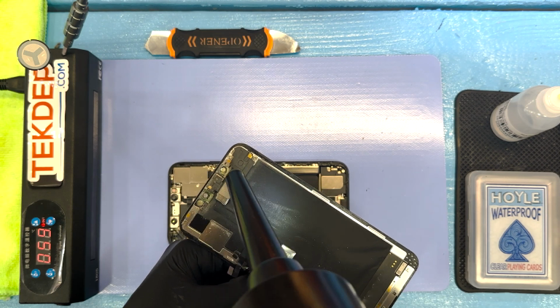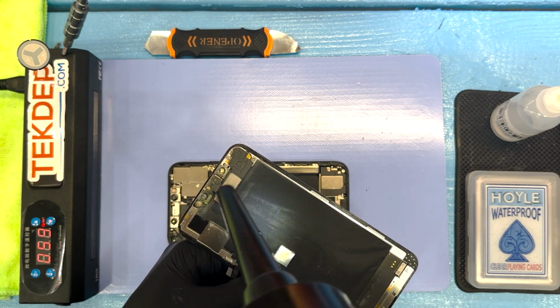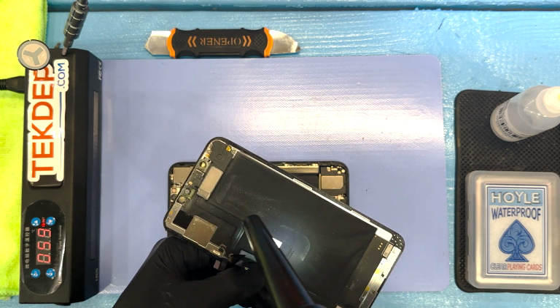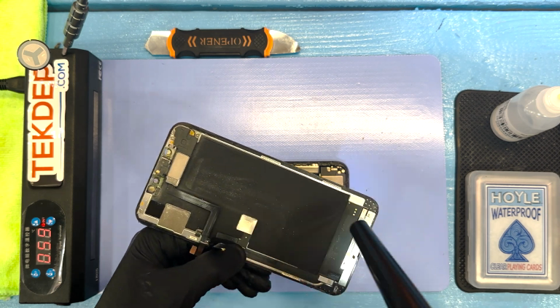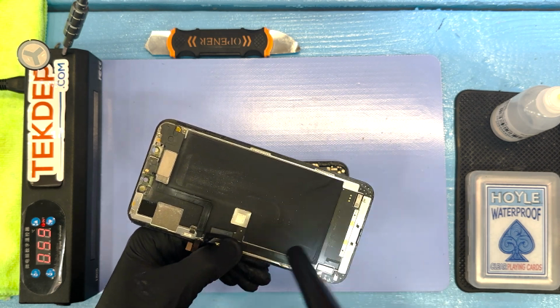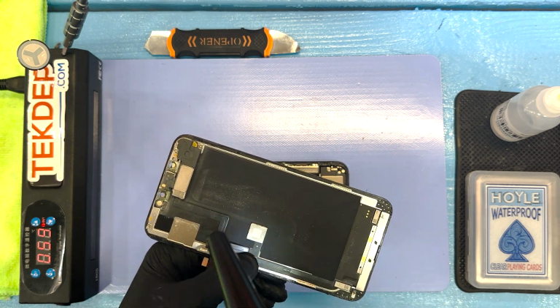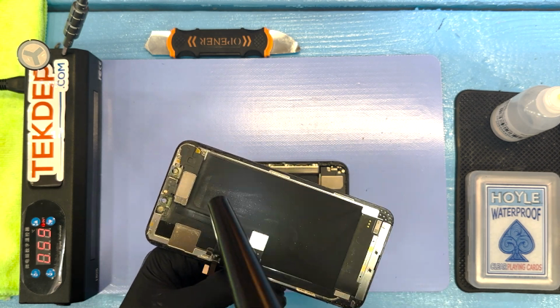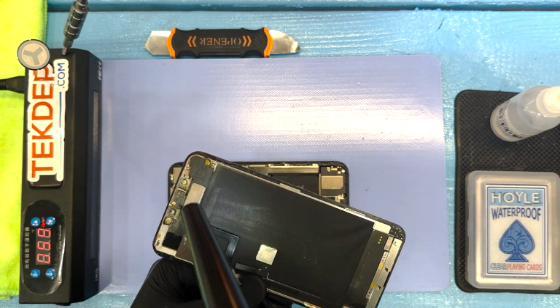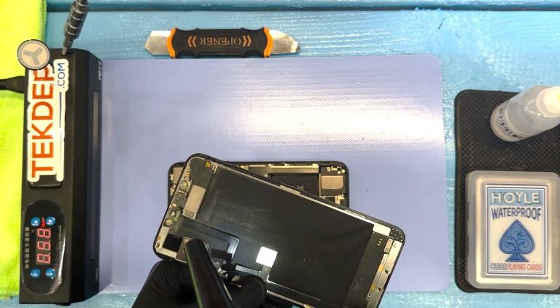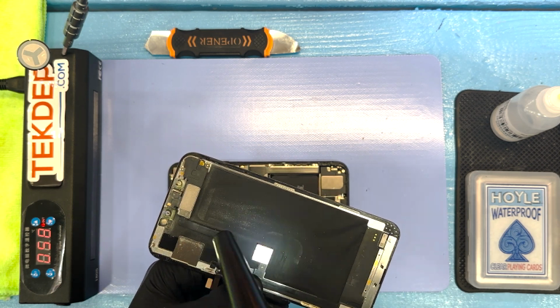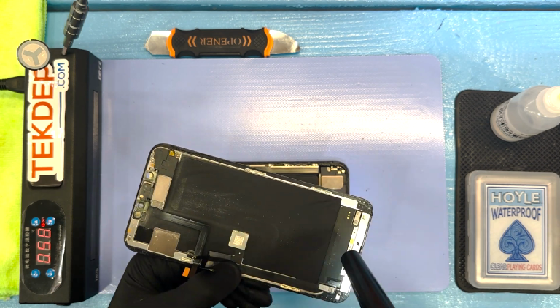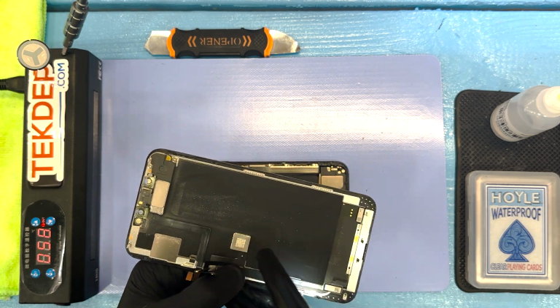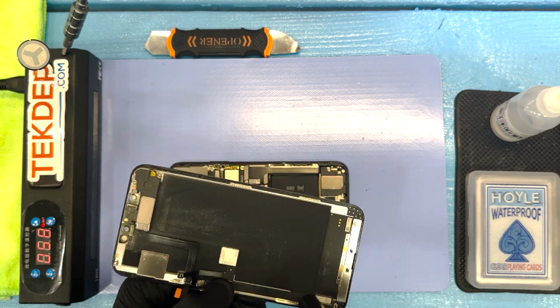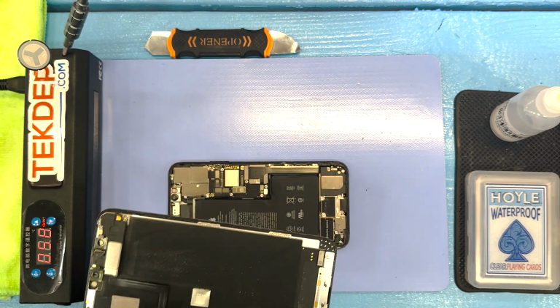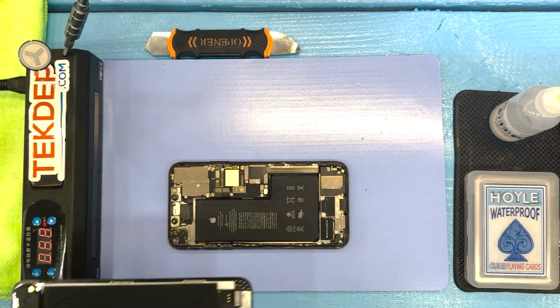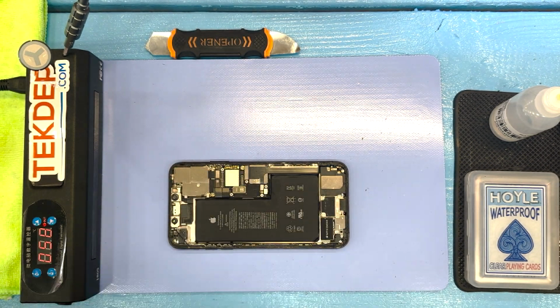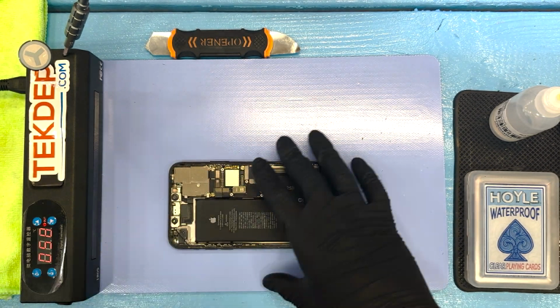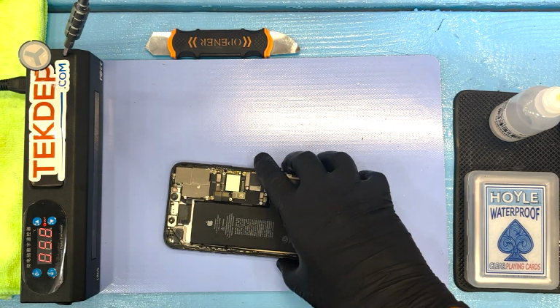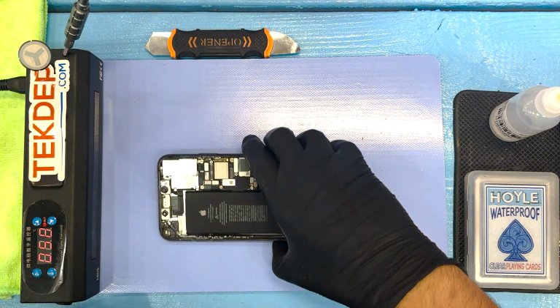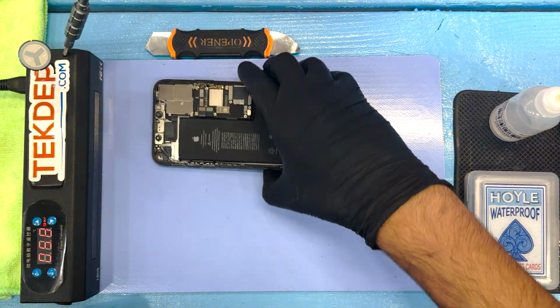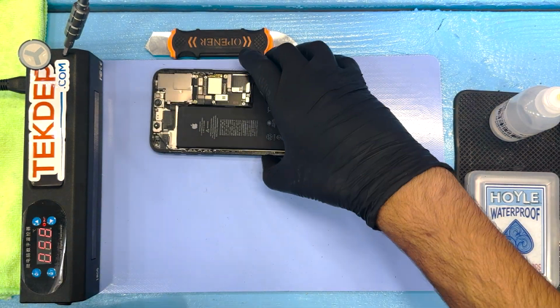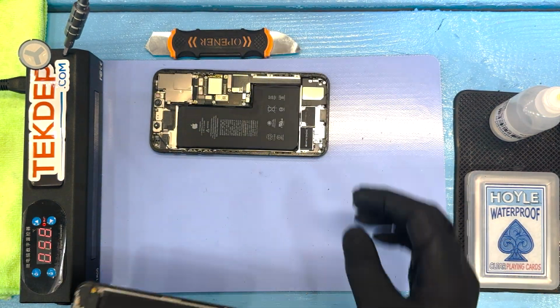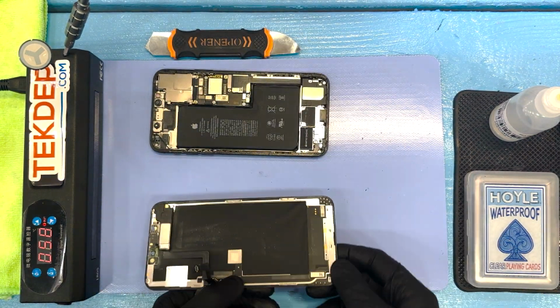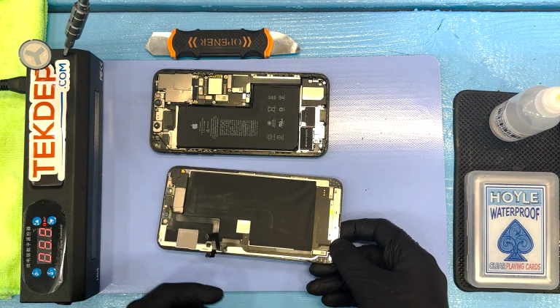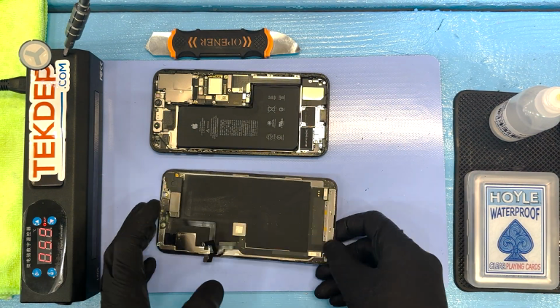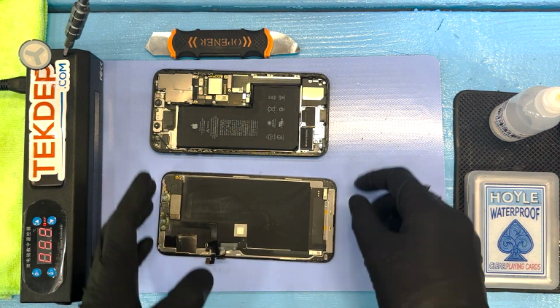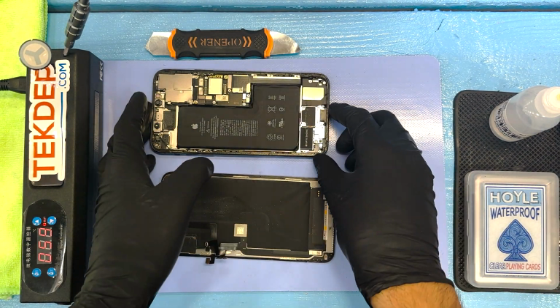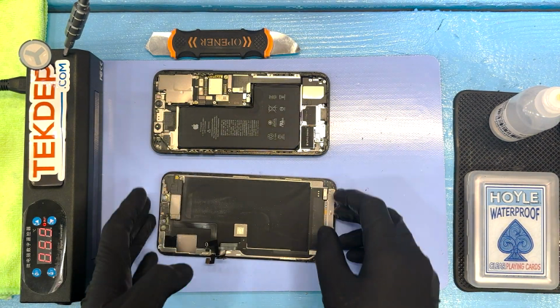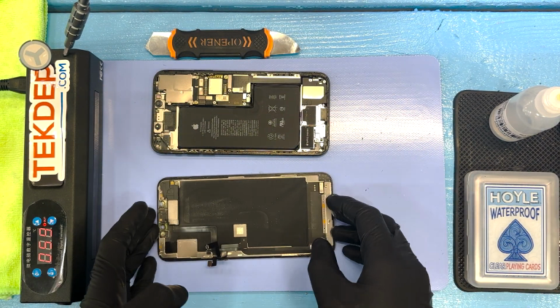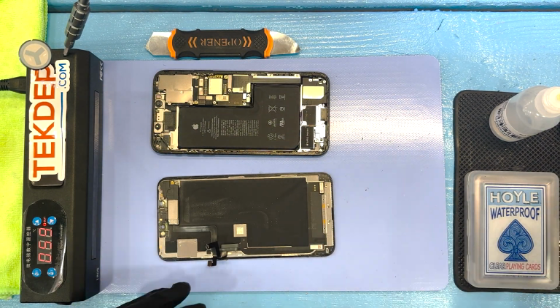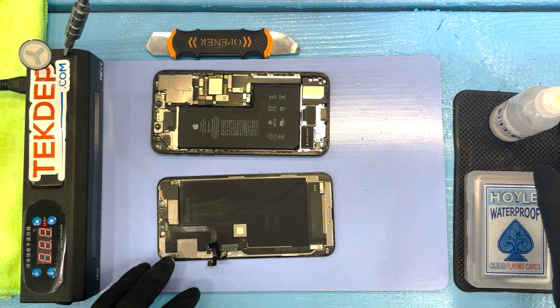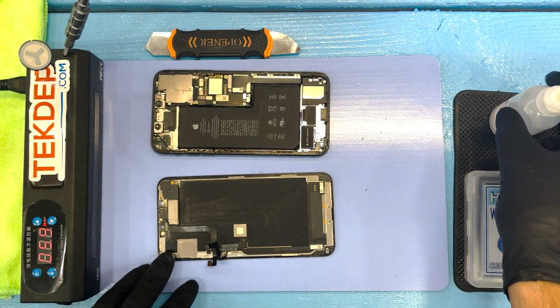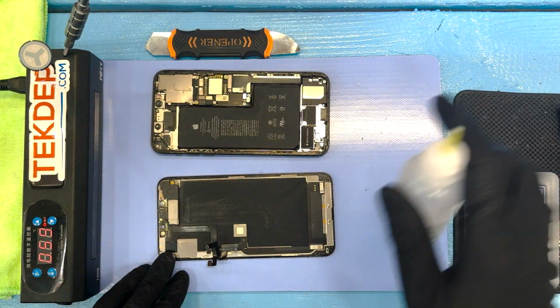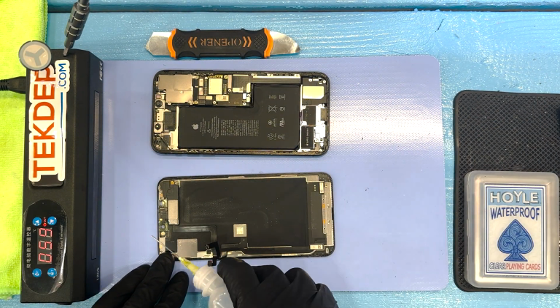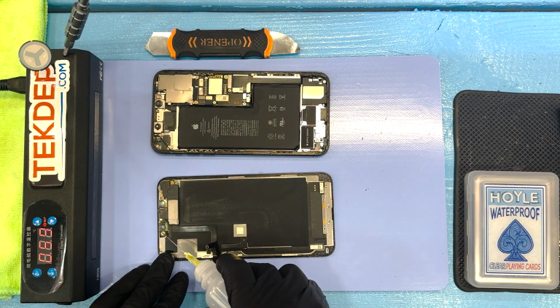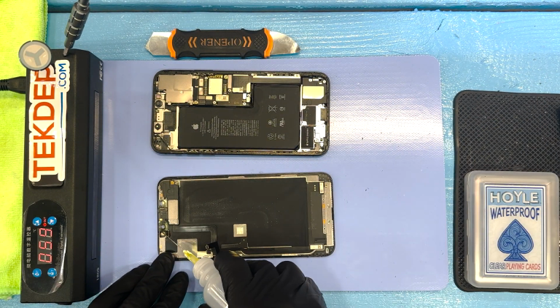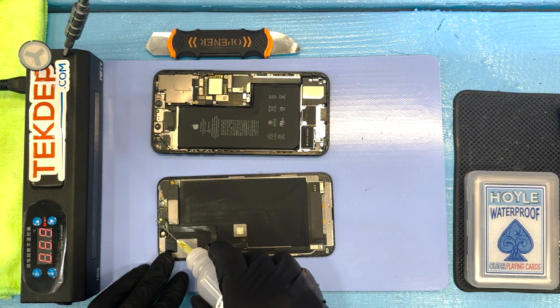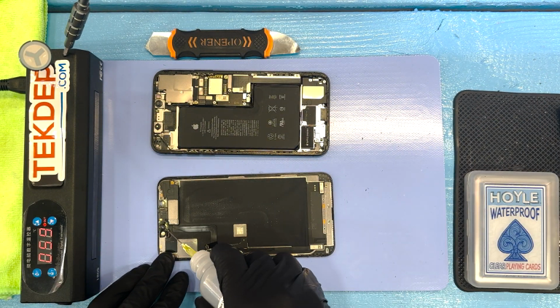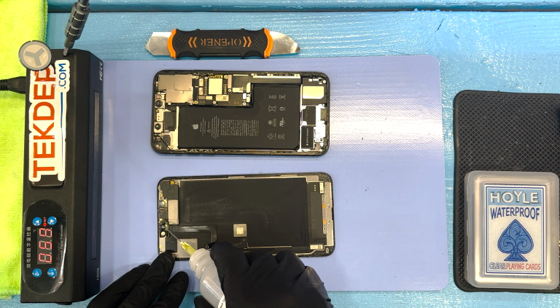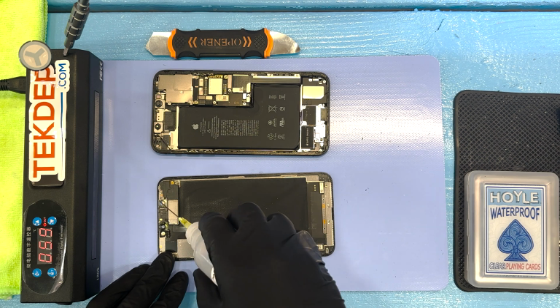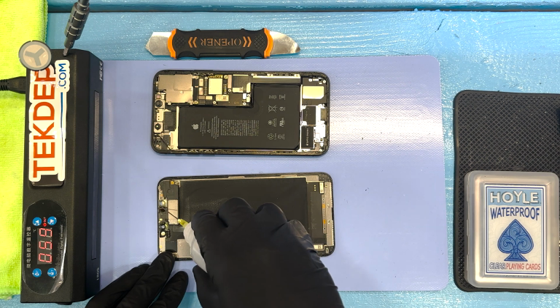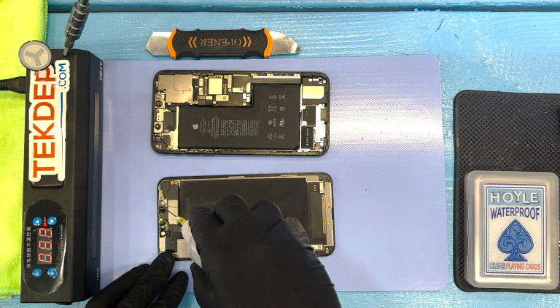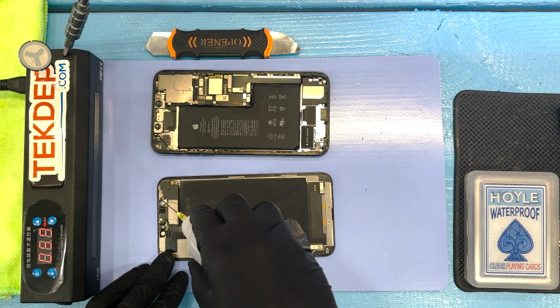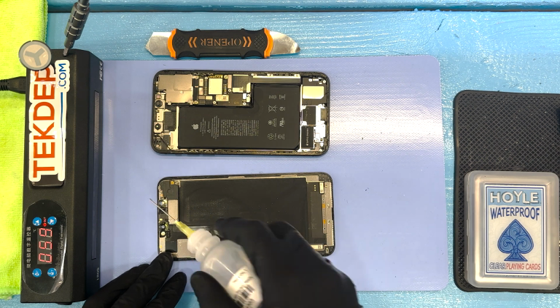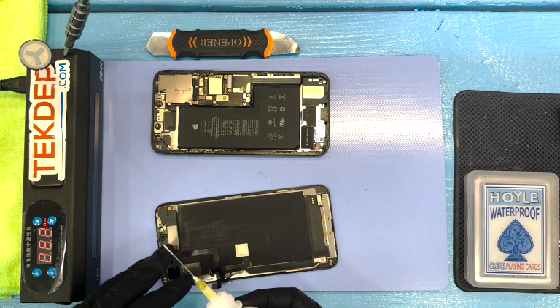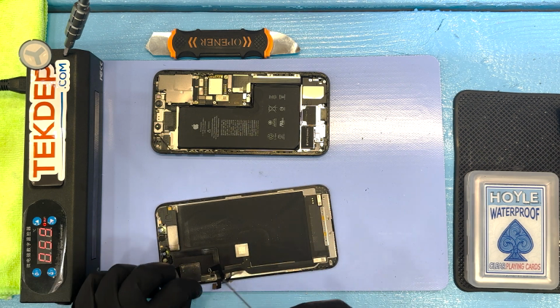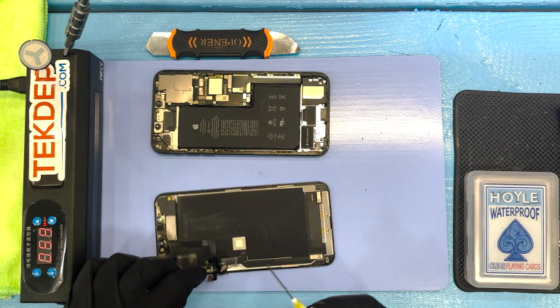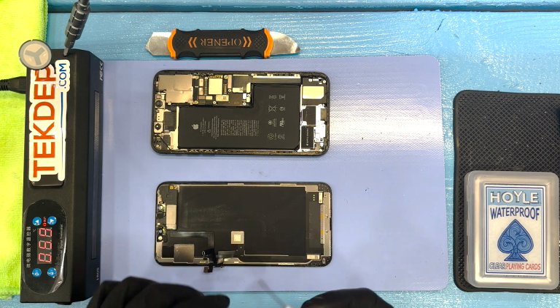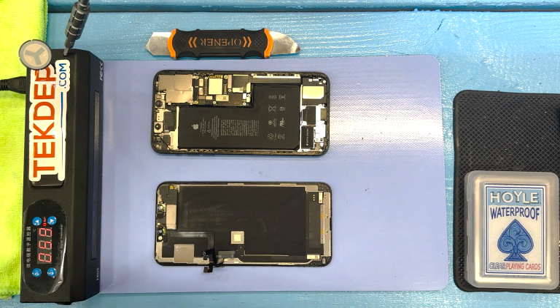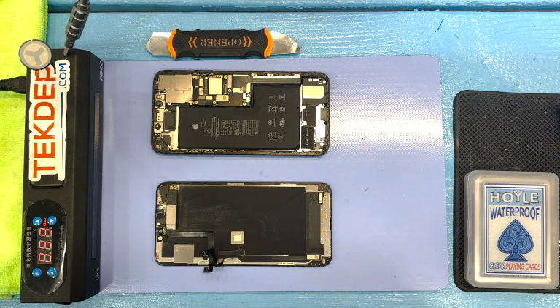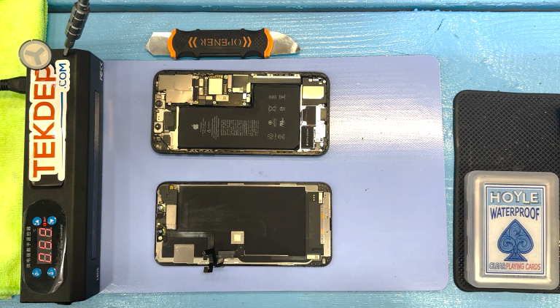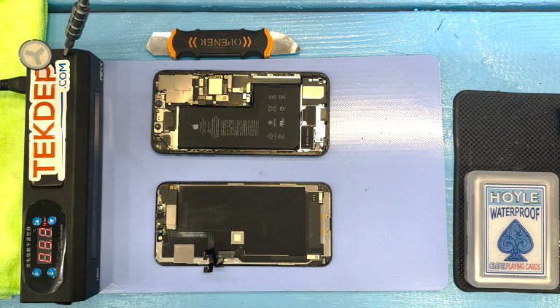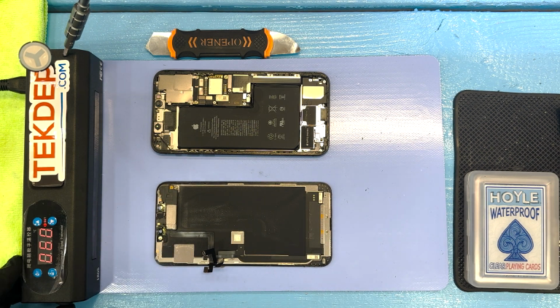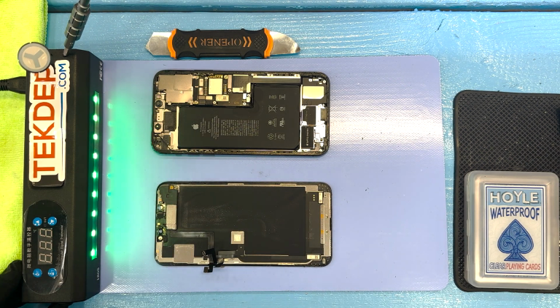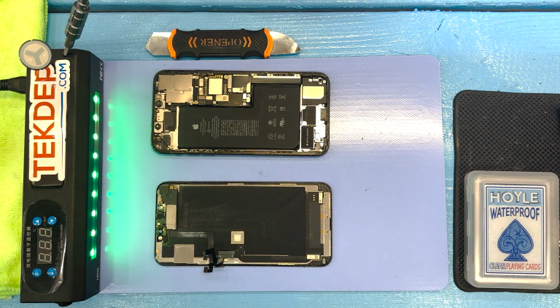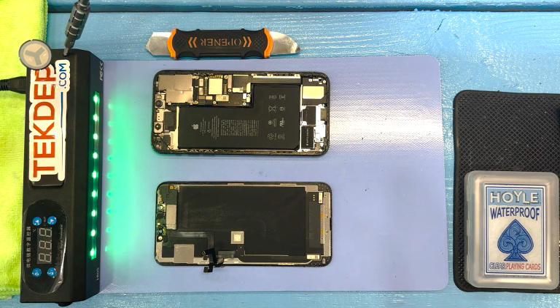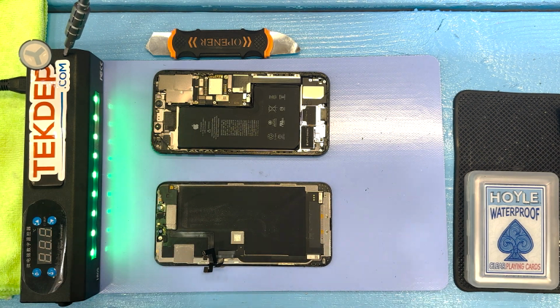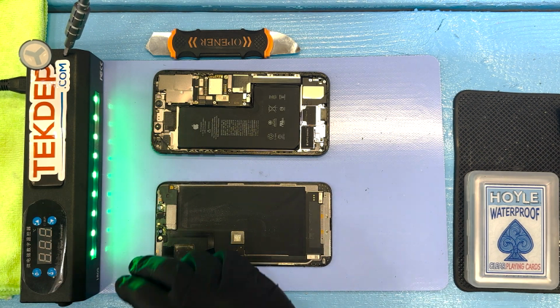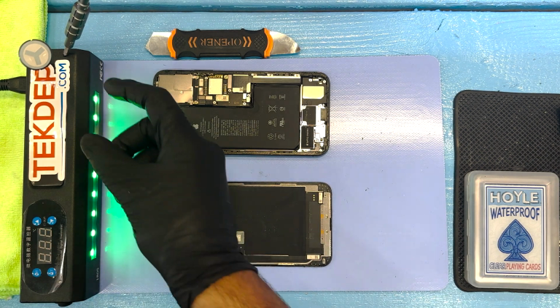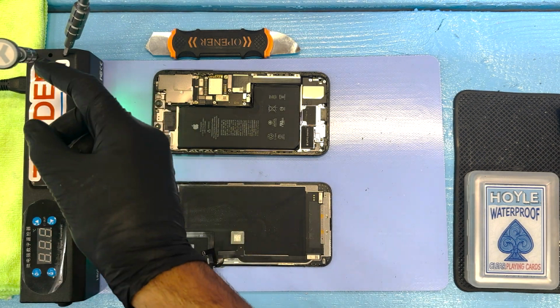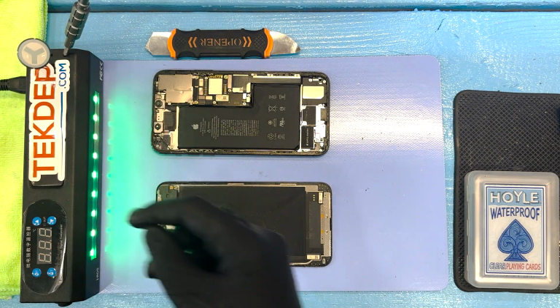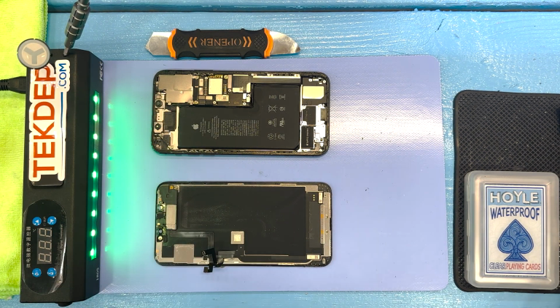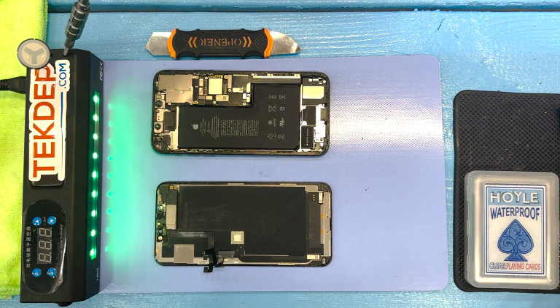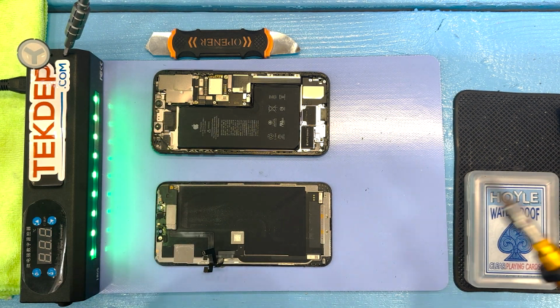That is an air tool. All we're doing is cleaning up some dust, trying to make sure that things look nice for our customer when they come back for their phone.